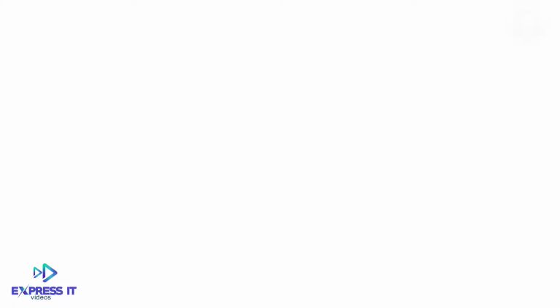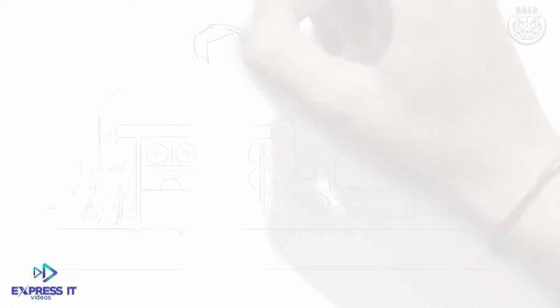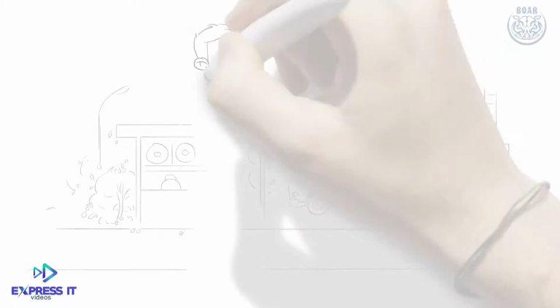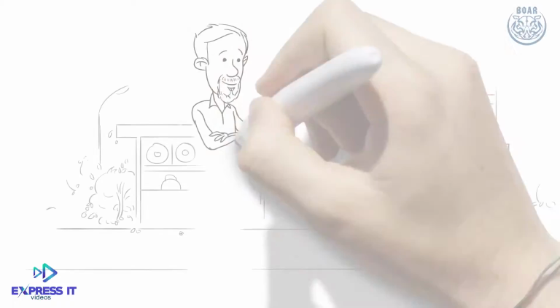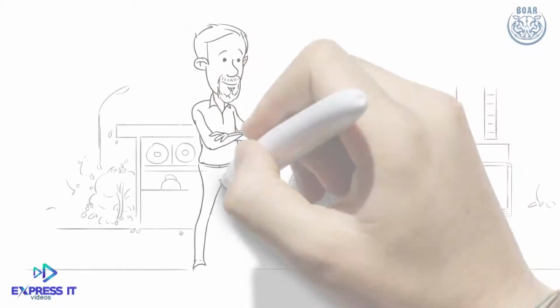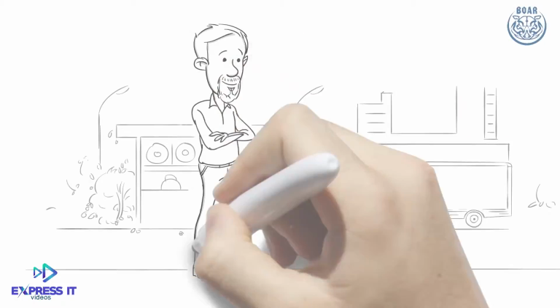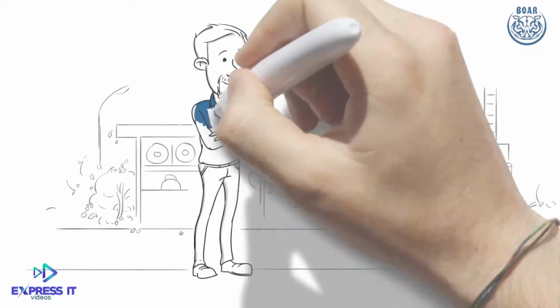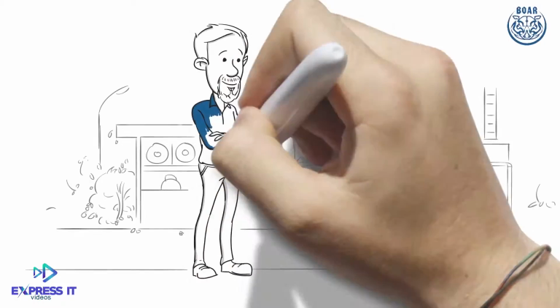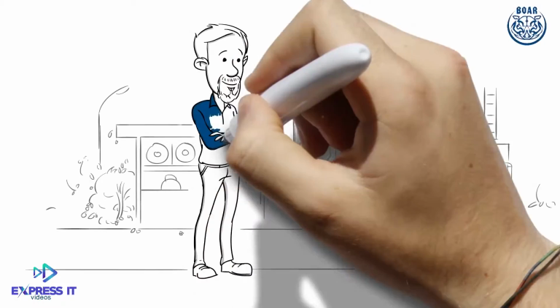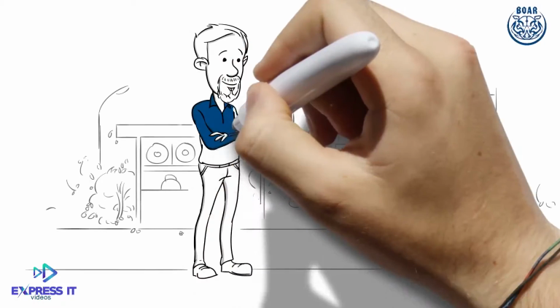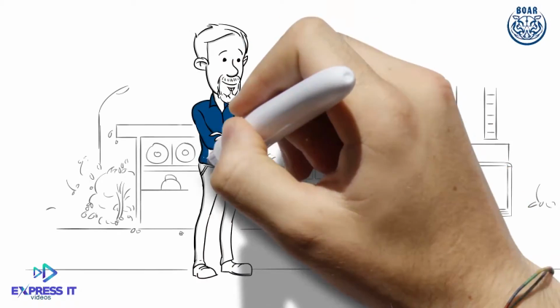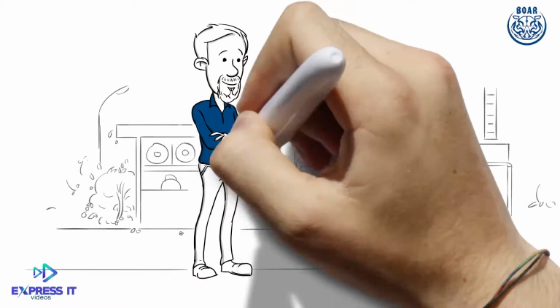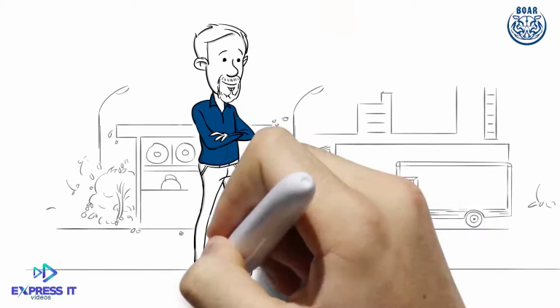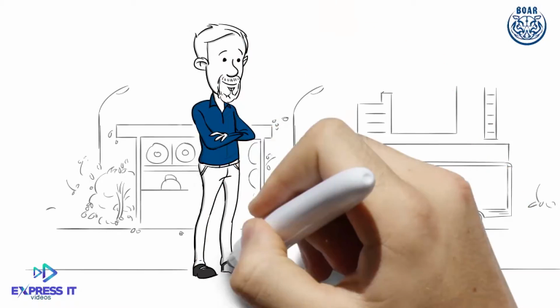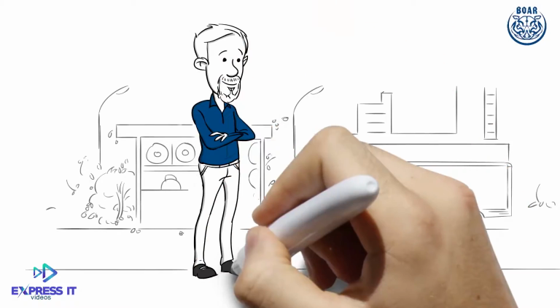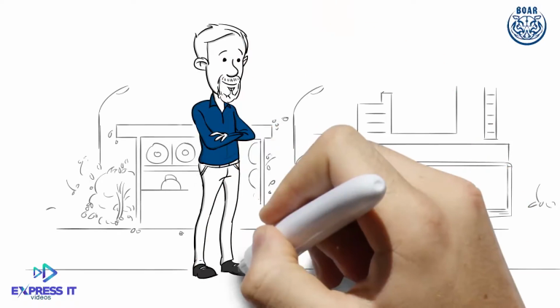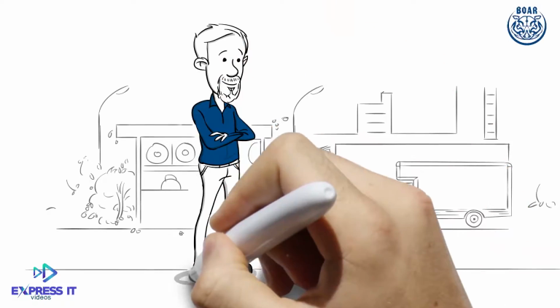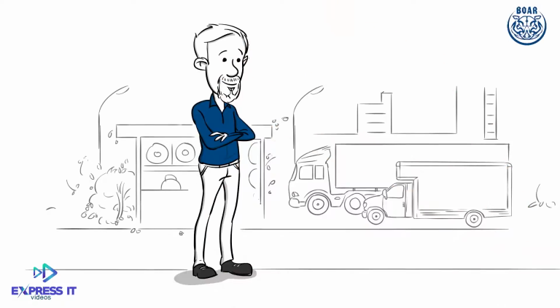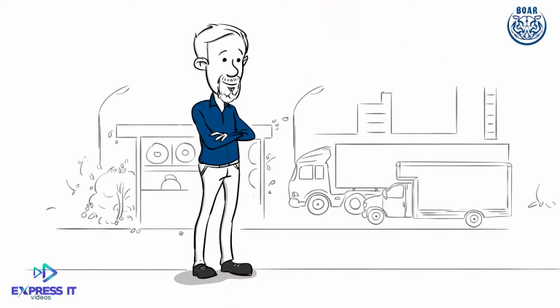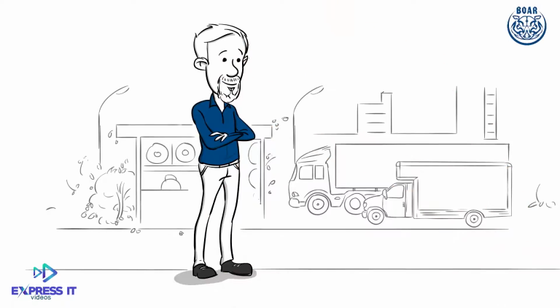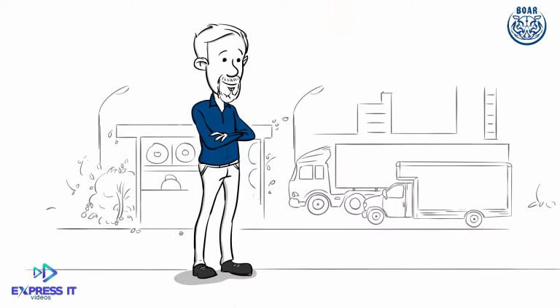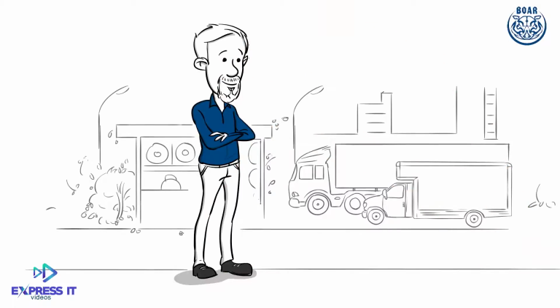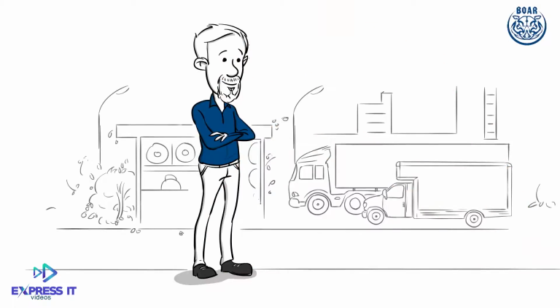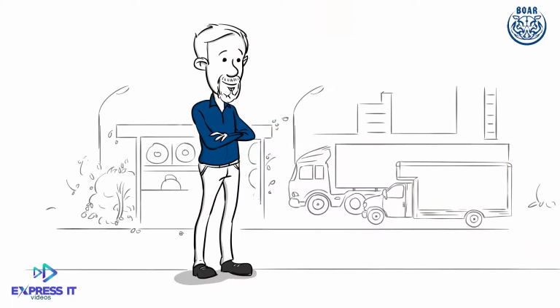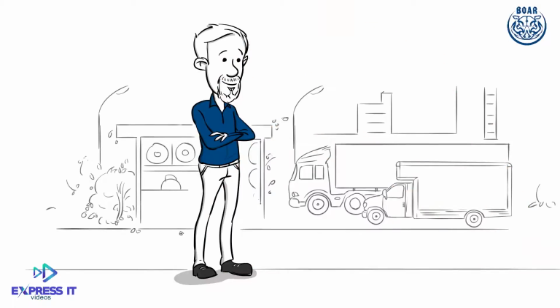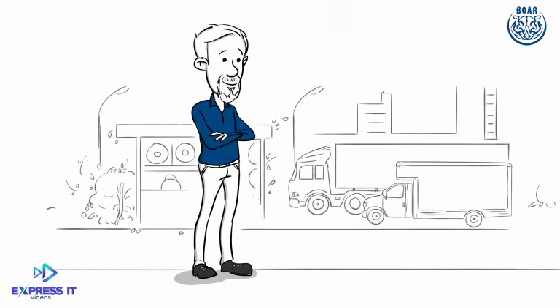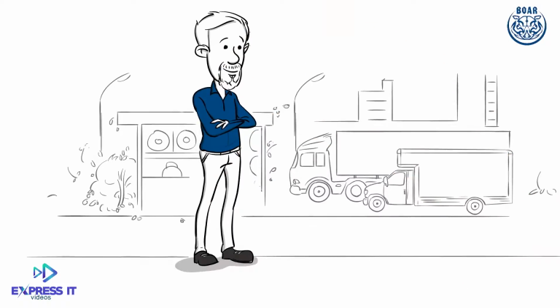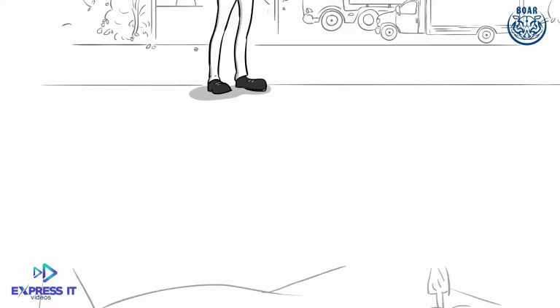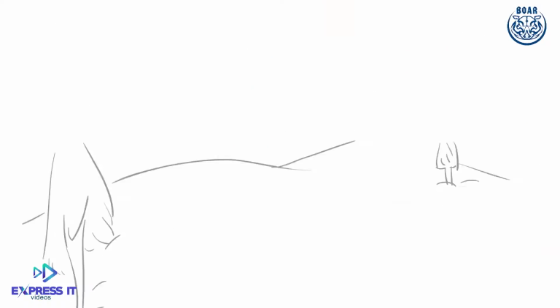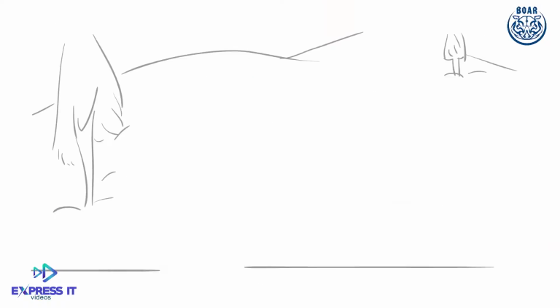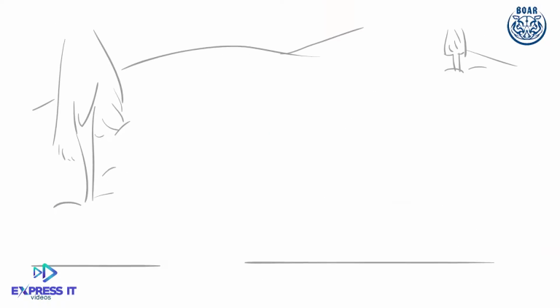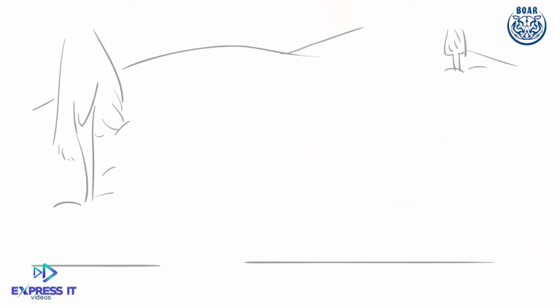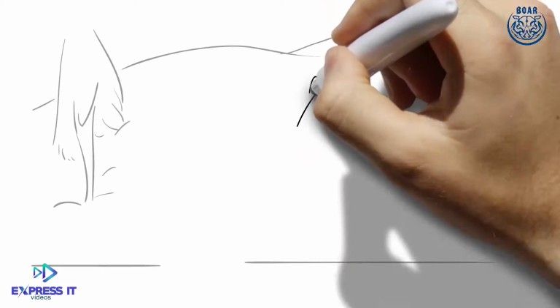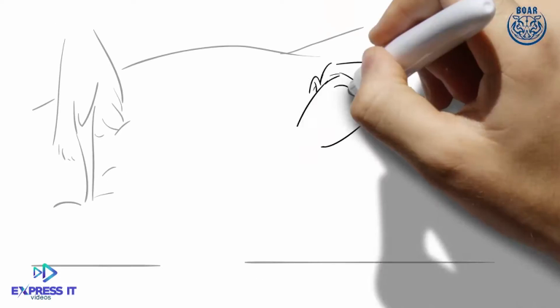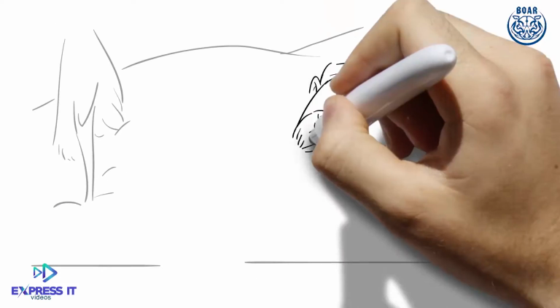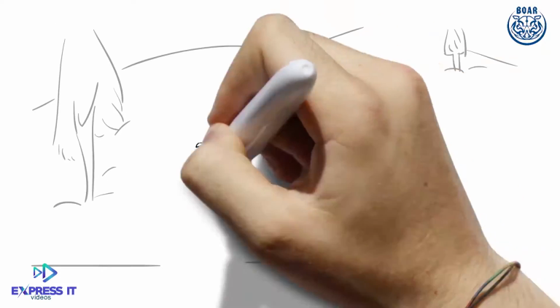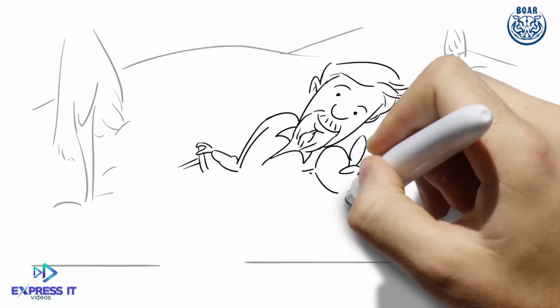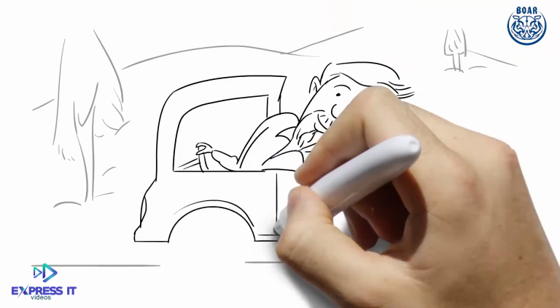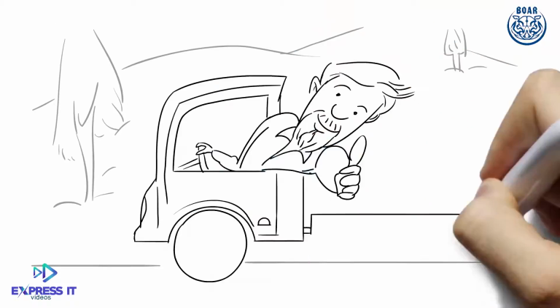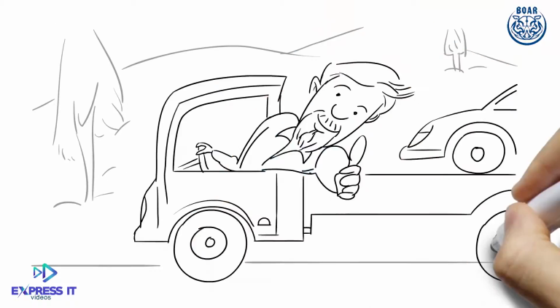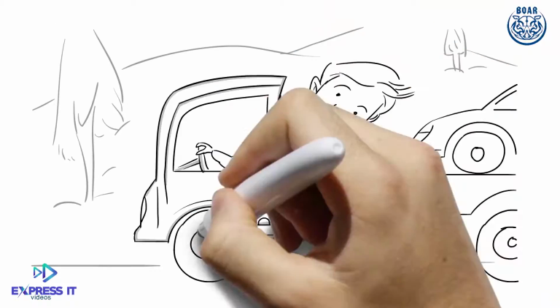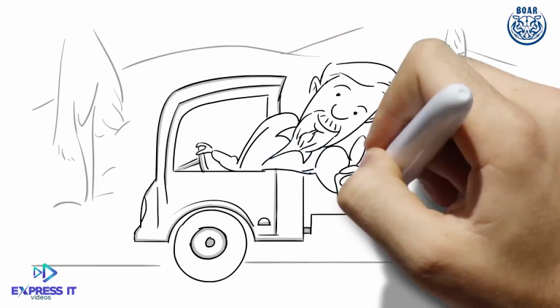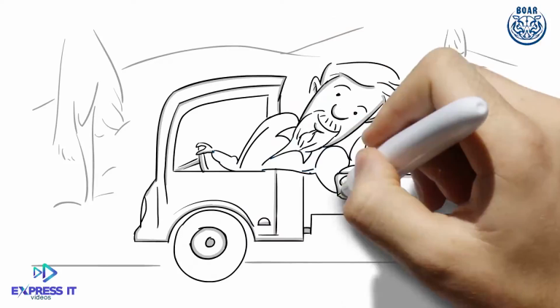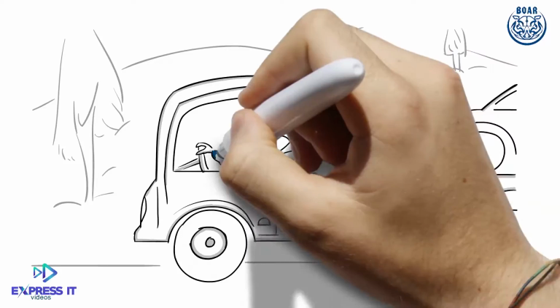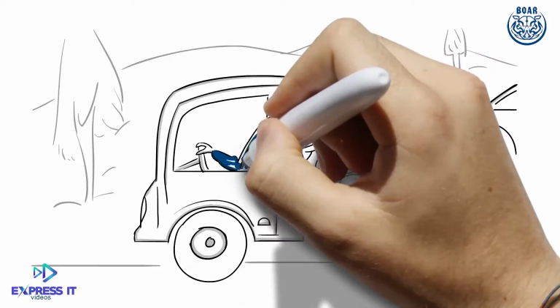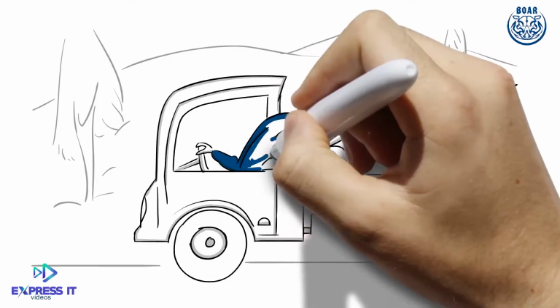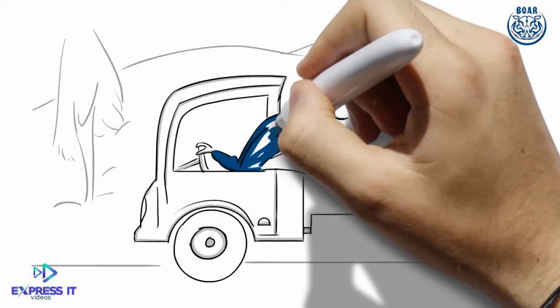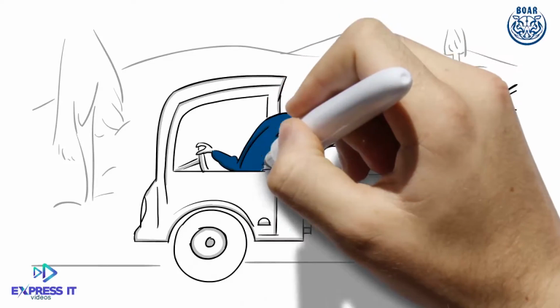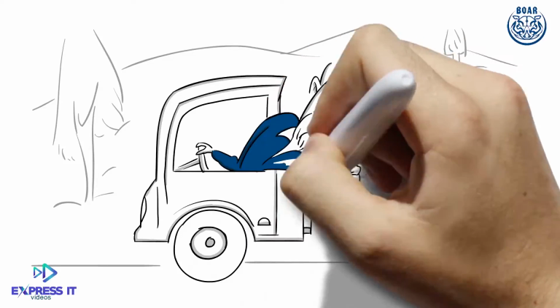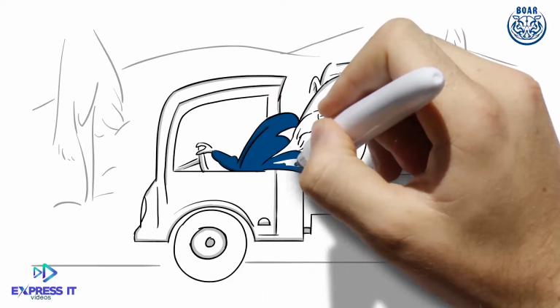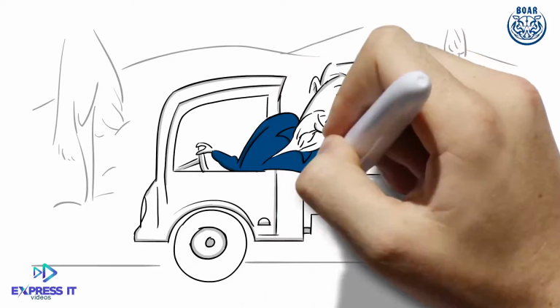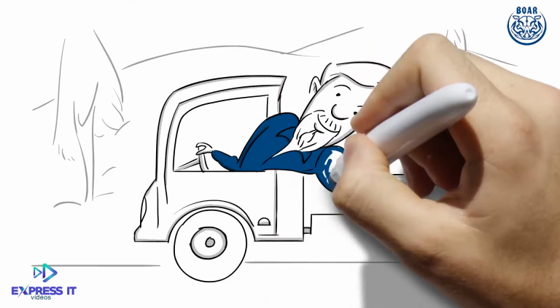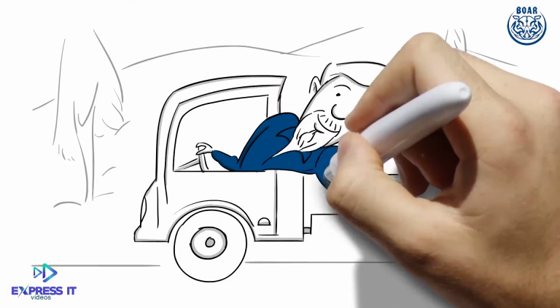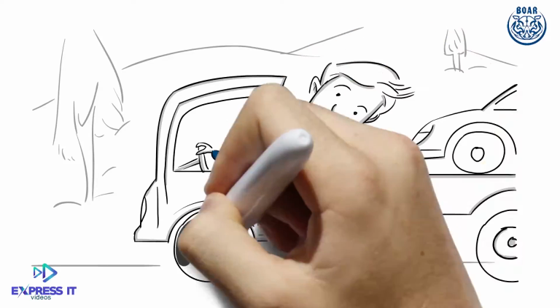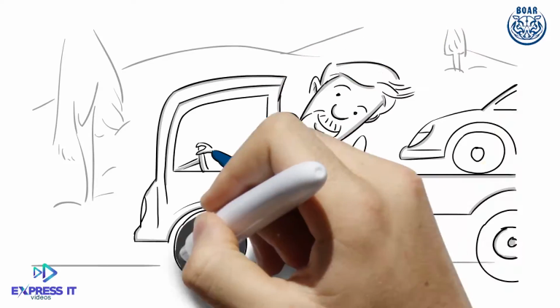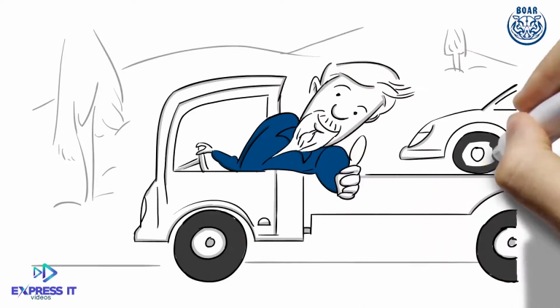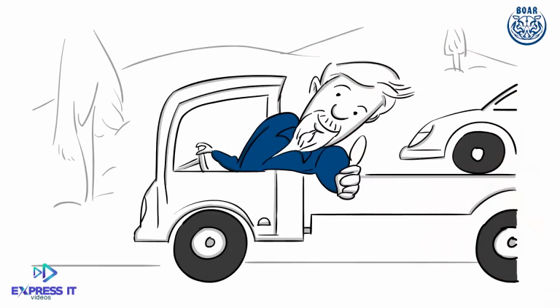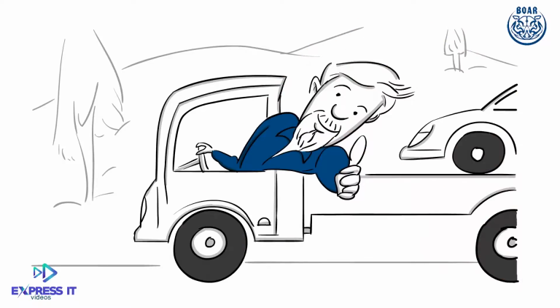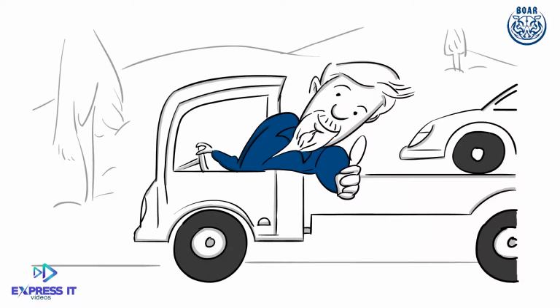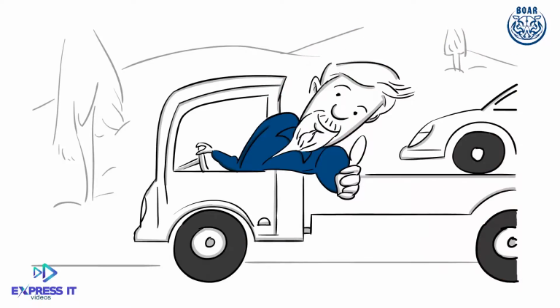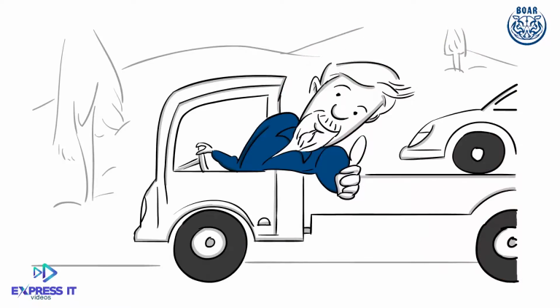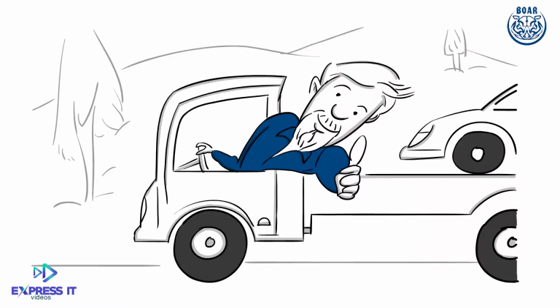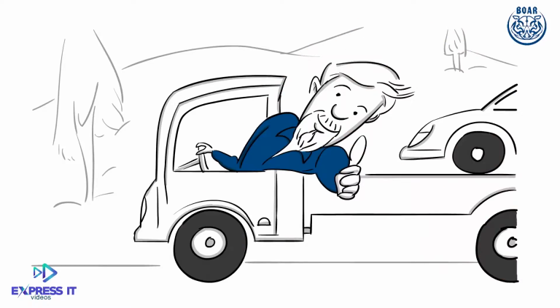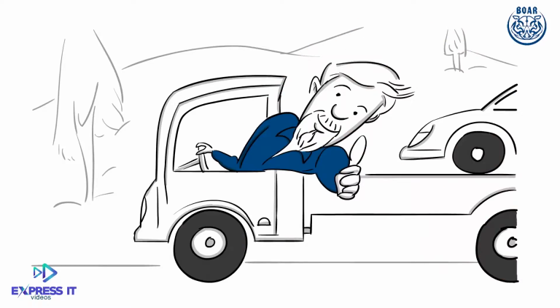Meet Bill. He owns a small transport business. If it can be hauled, from horses to dirt to classic cars, he can haul it.